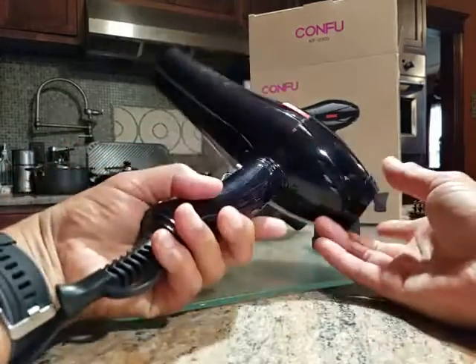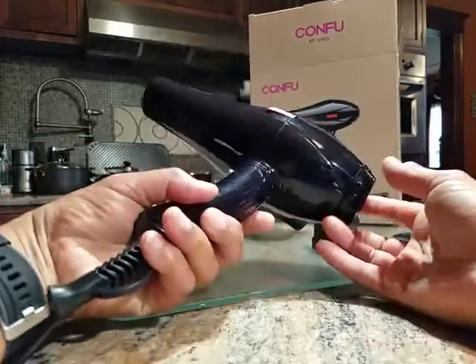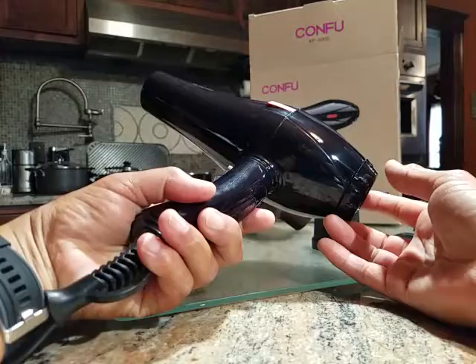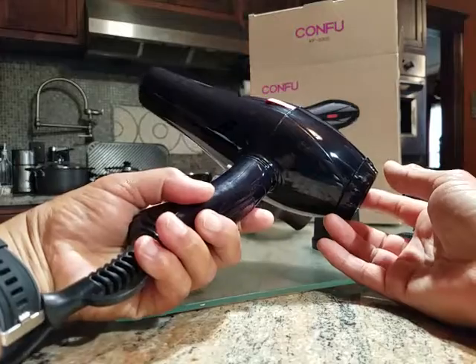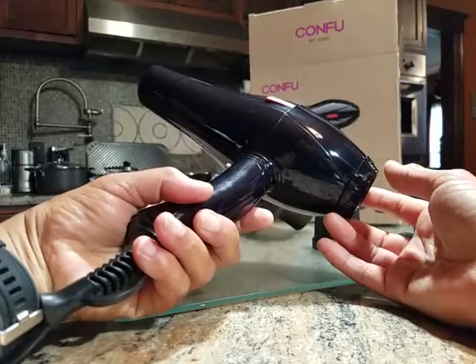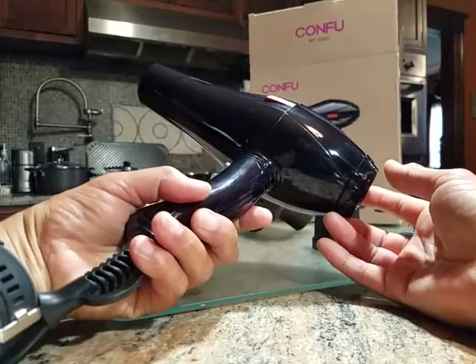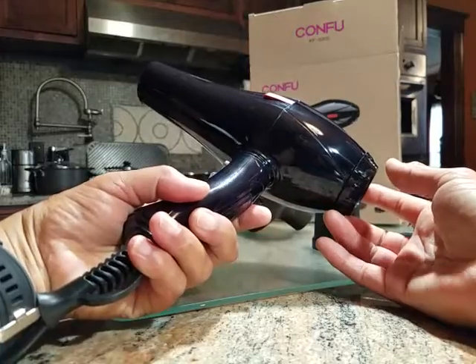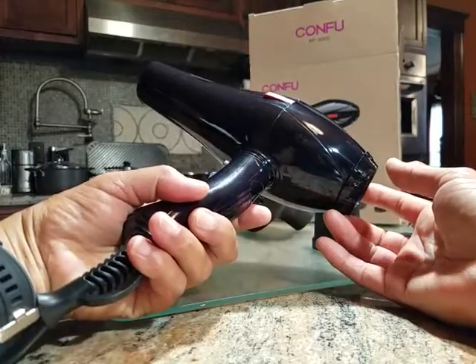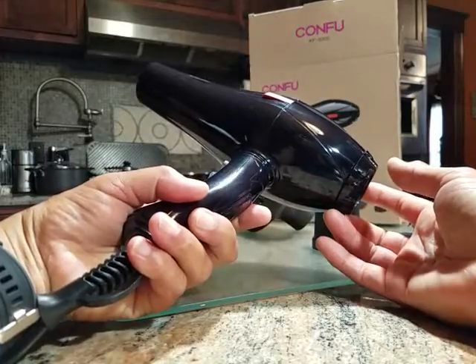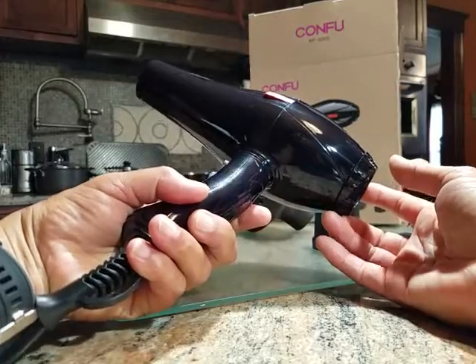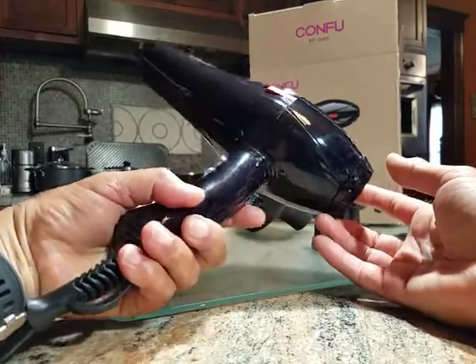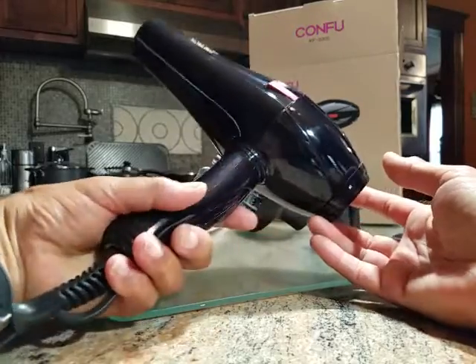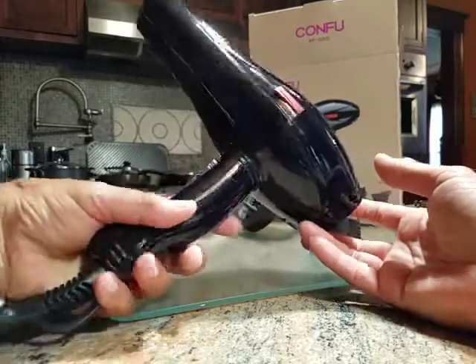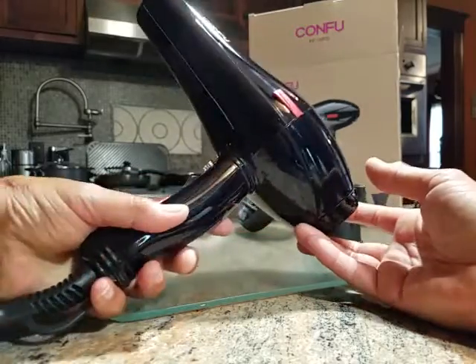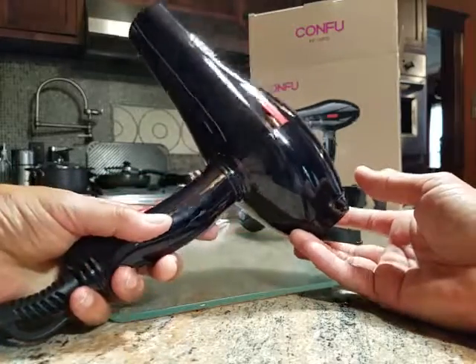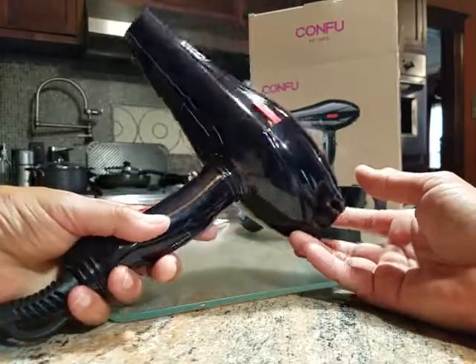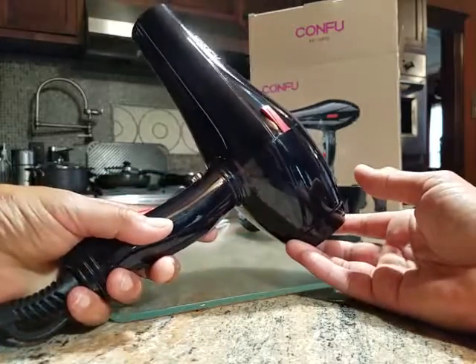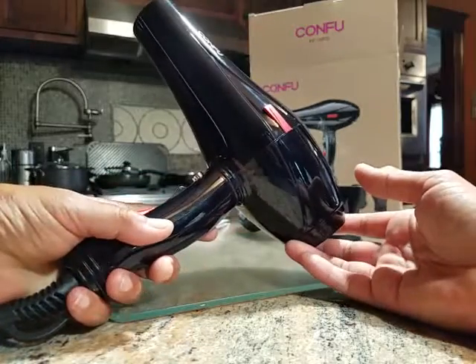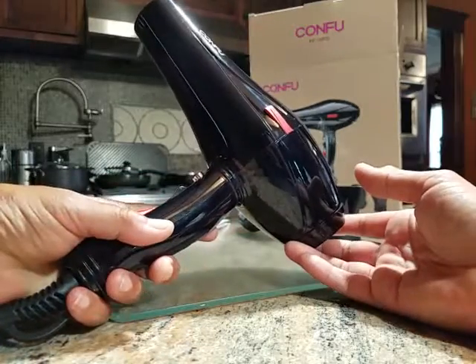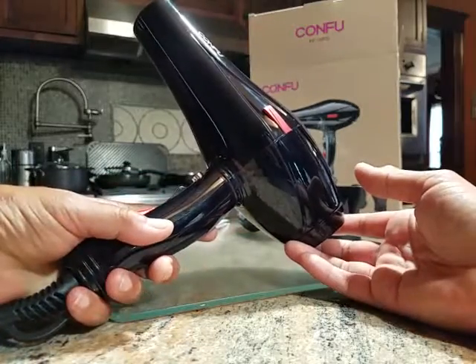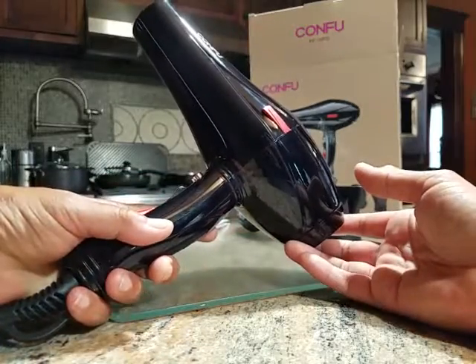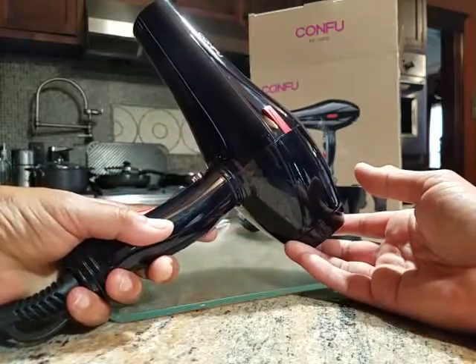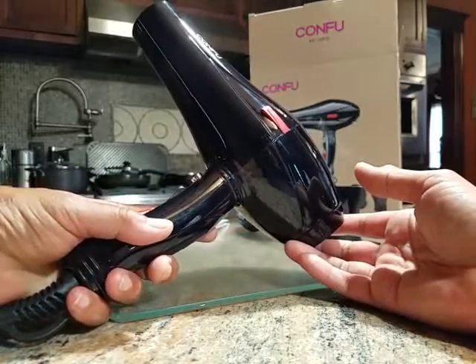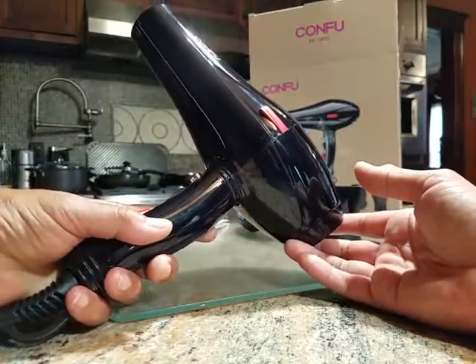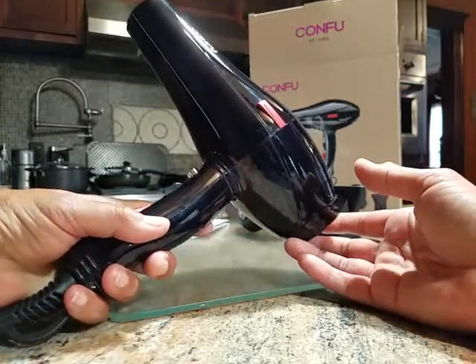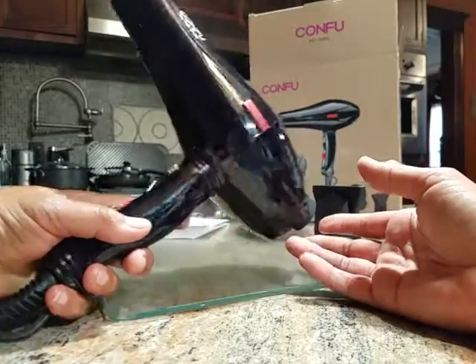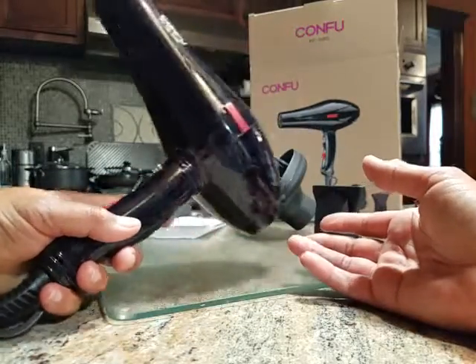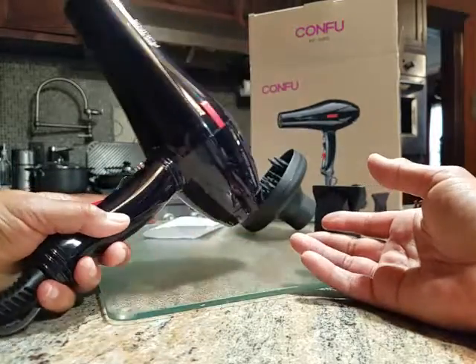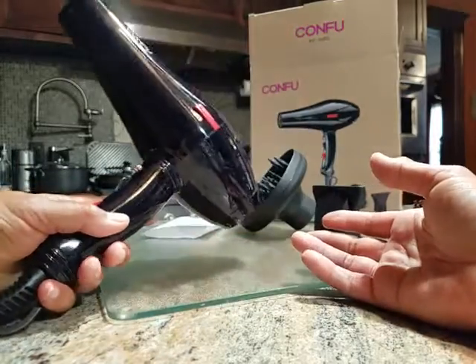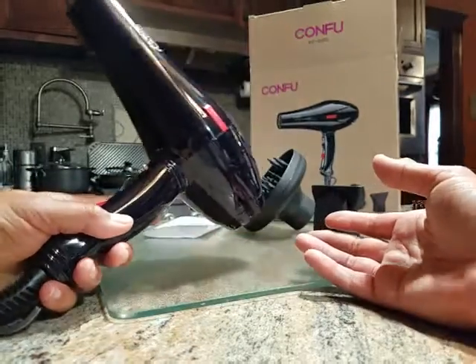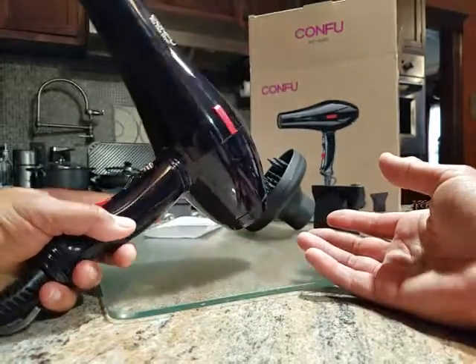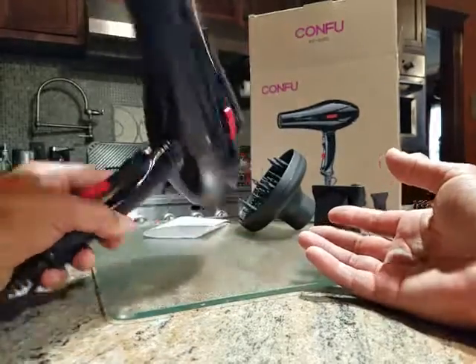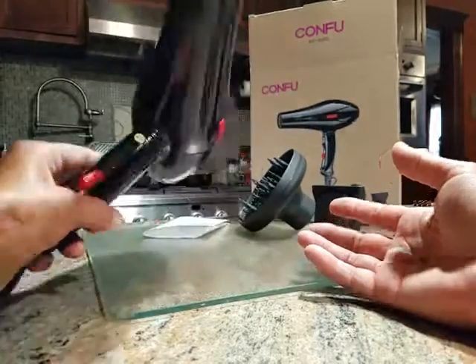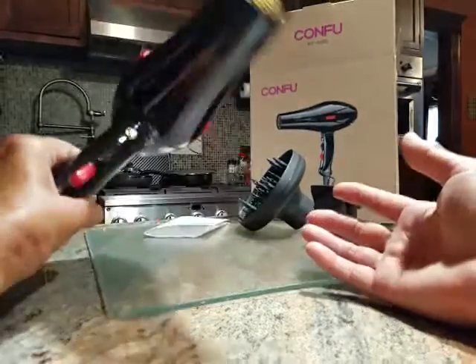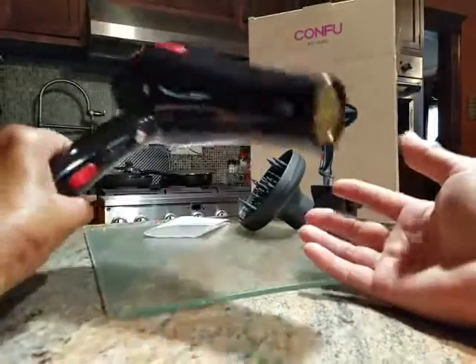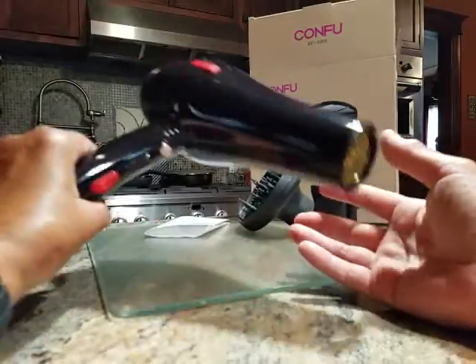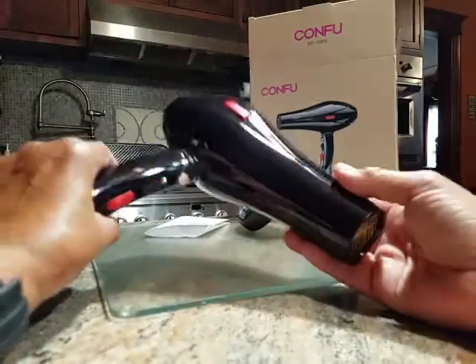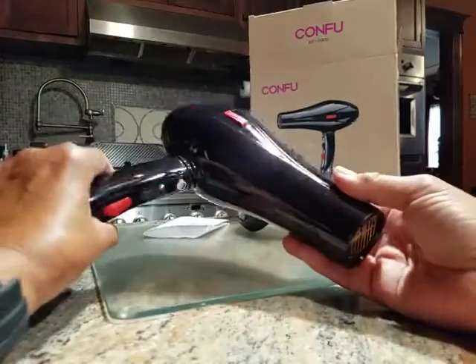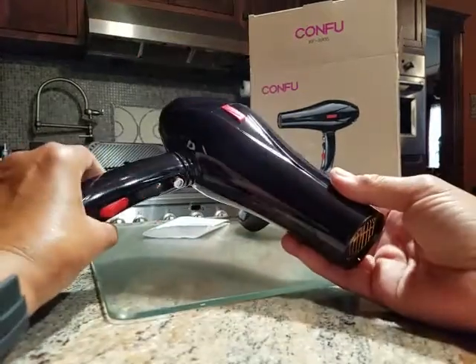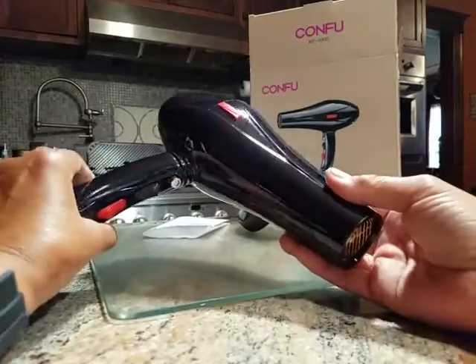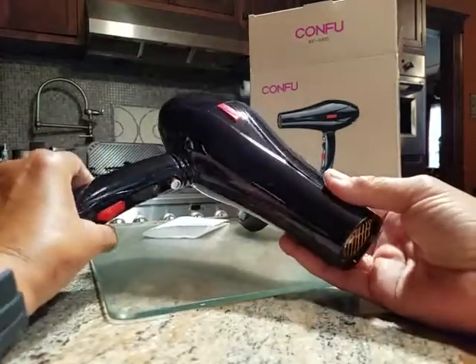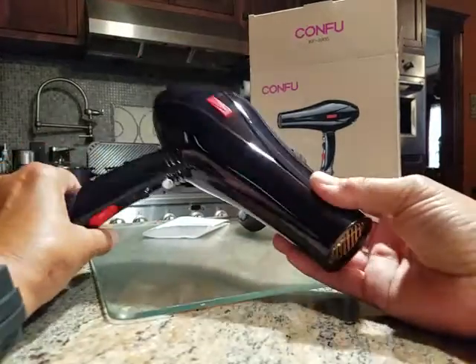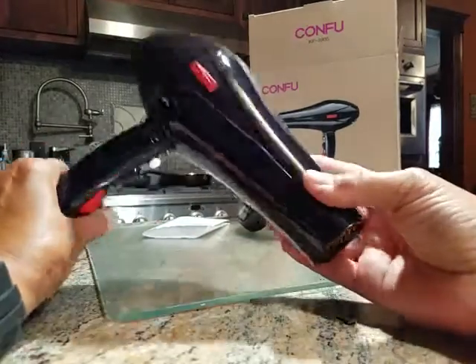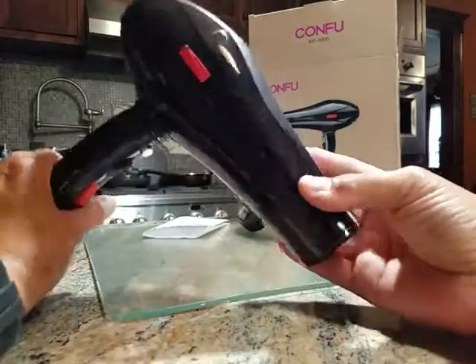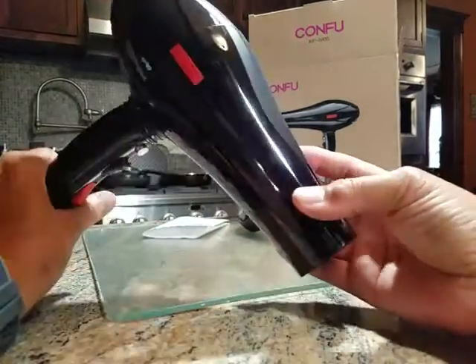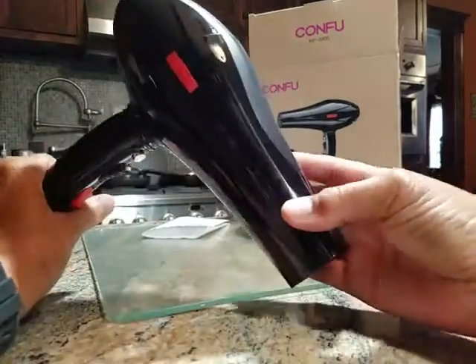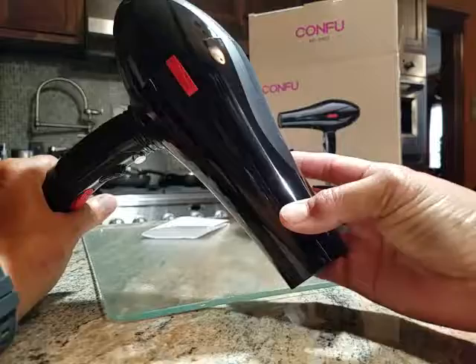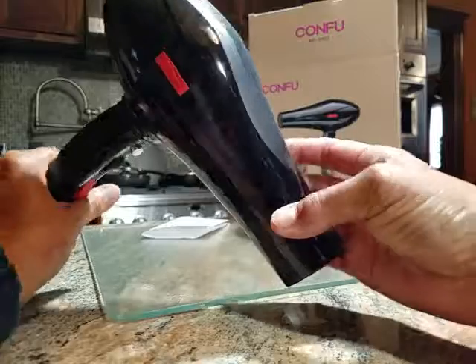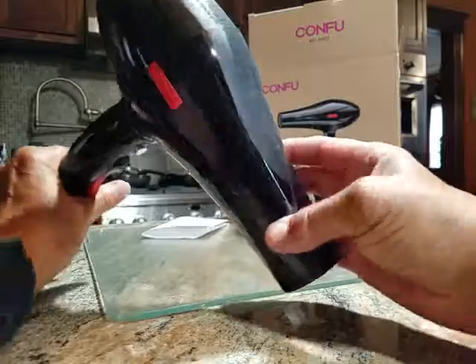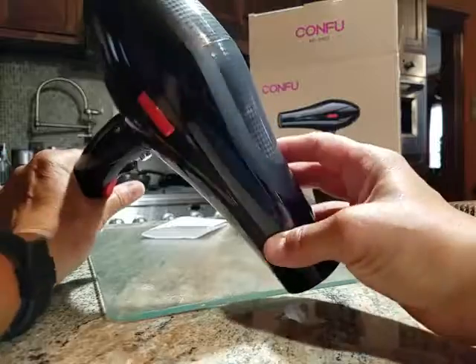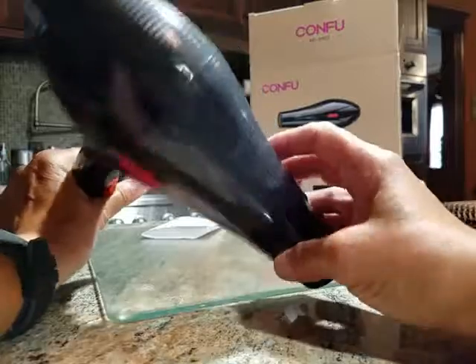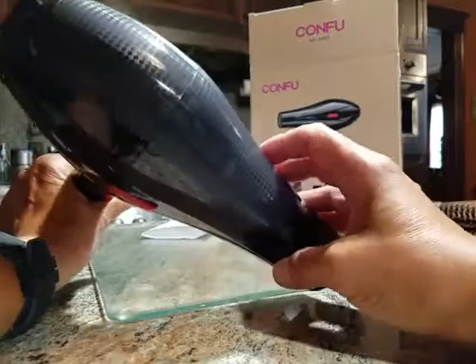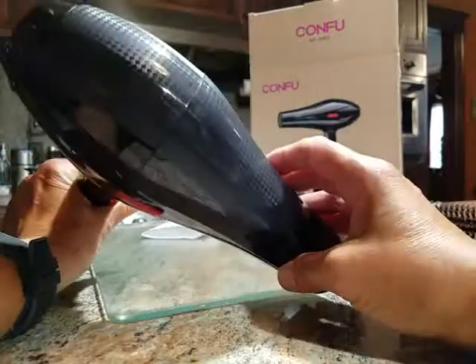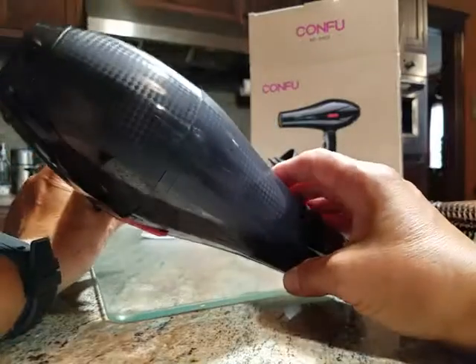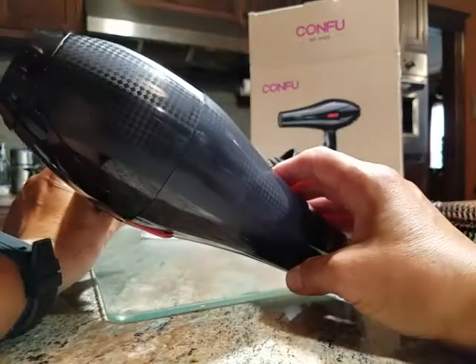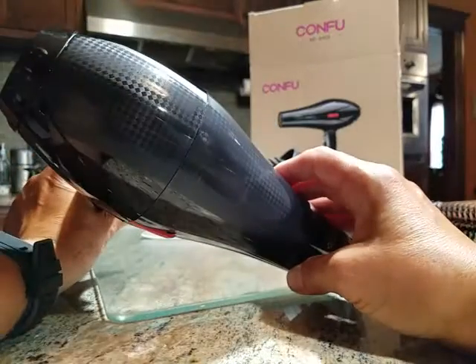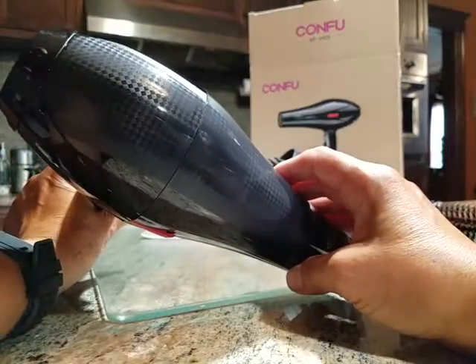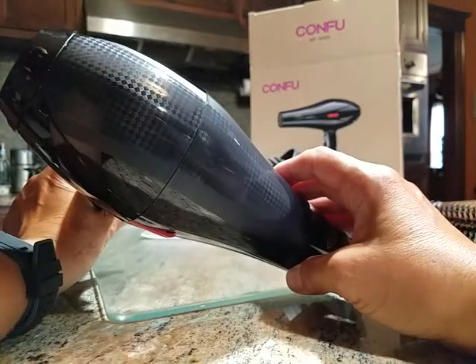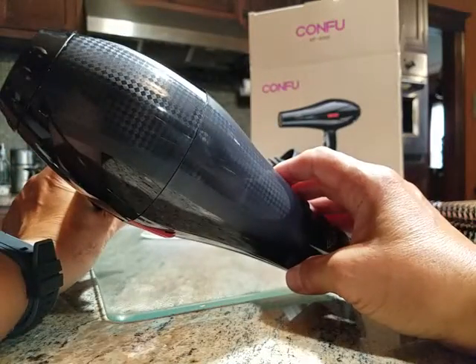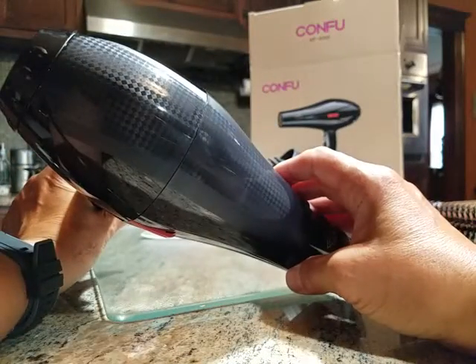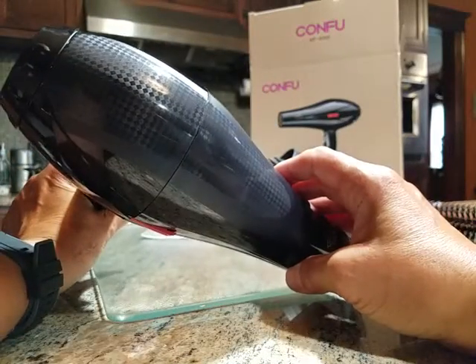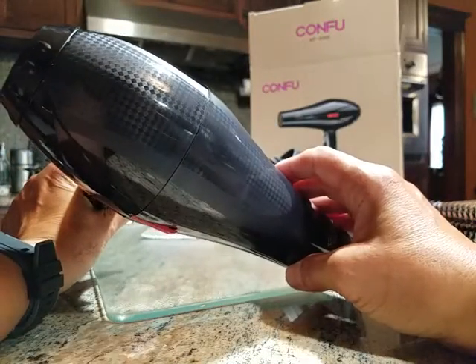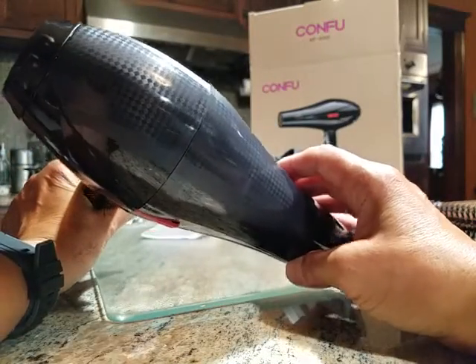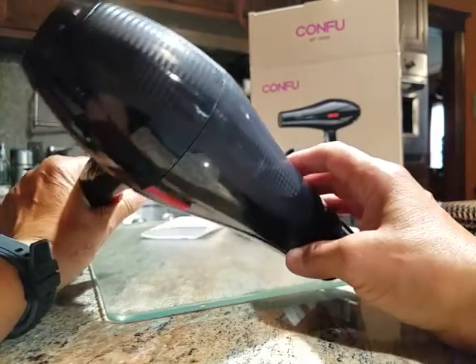So there you have it. That's the Kung Fu Pro Hair Dryer. It's a very nice item — it looks good and it works well.